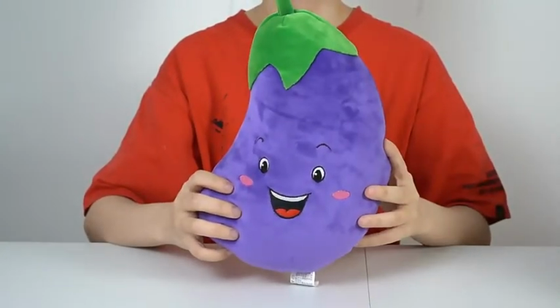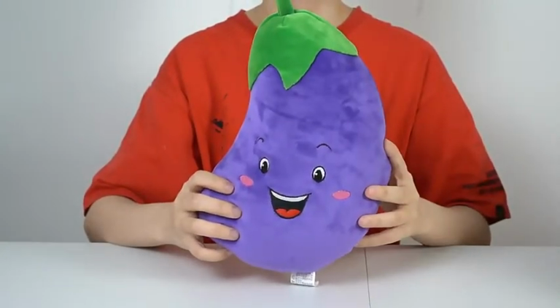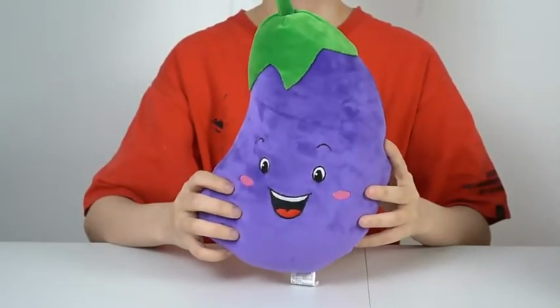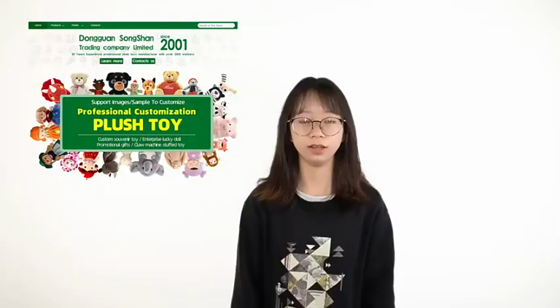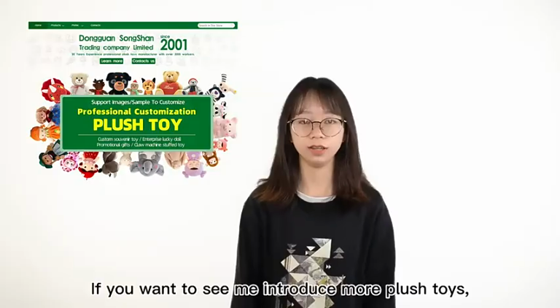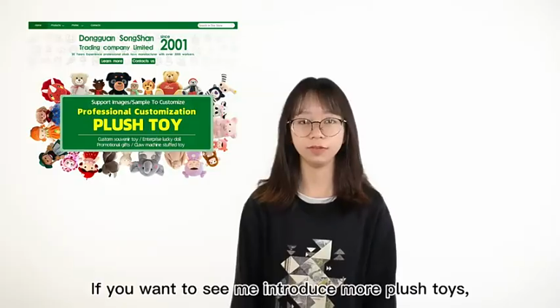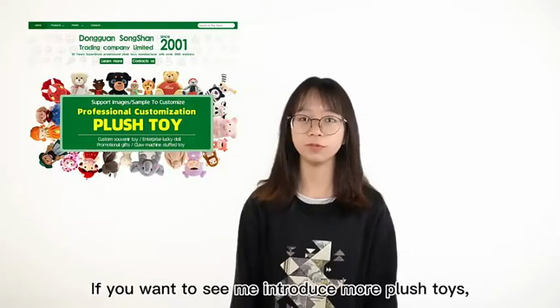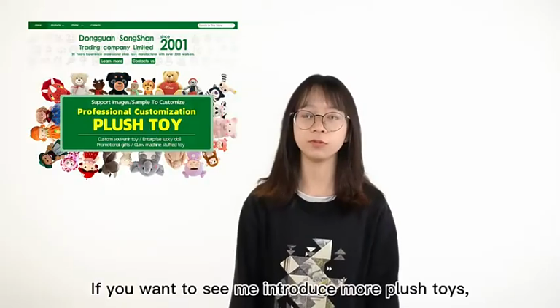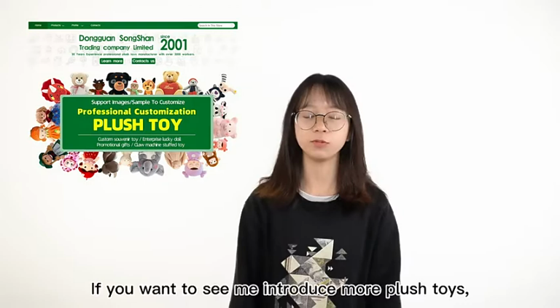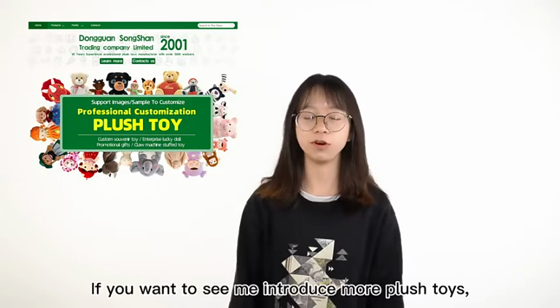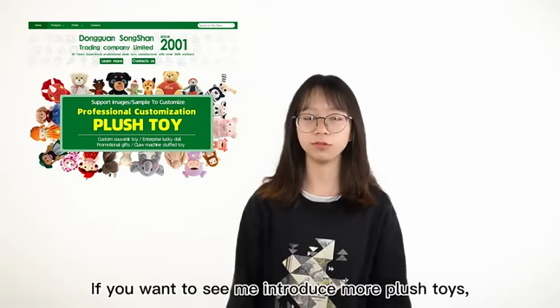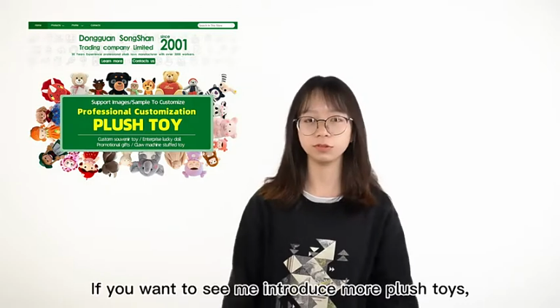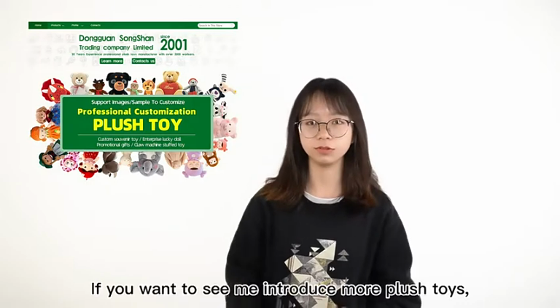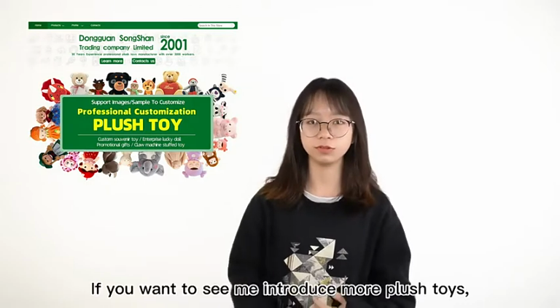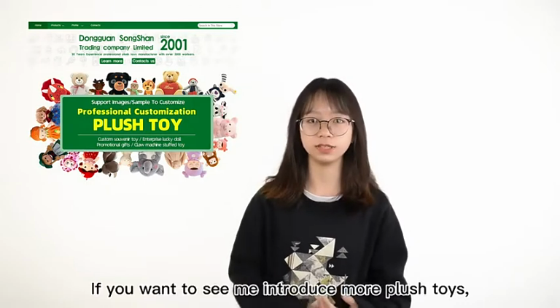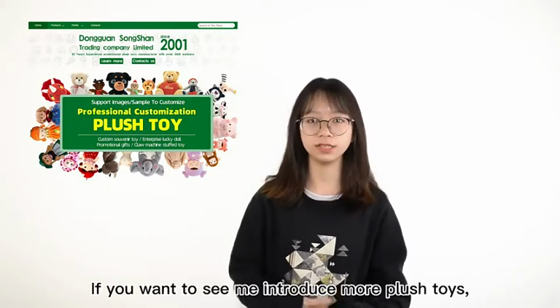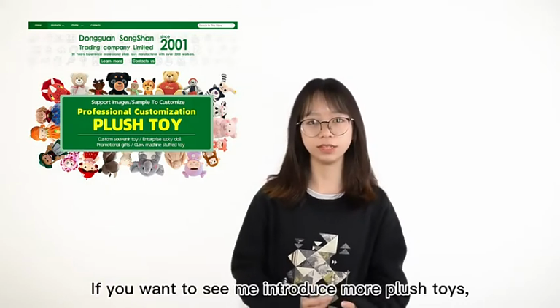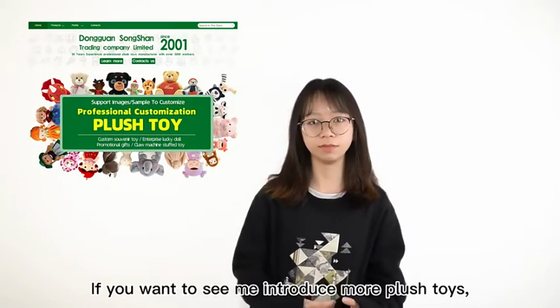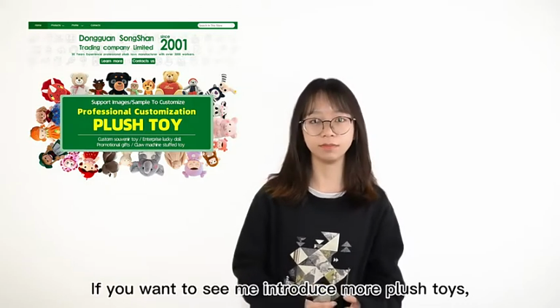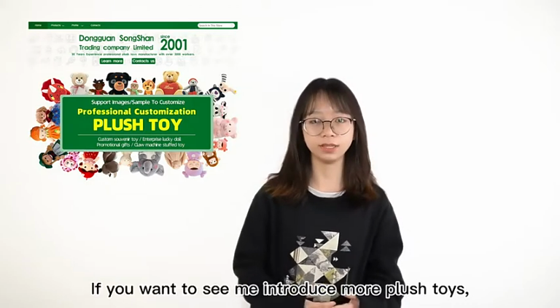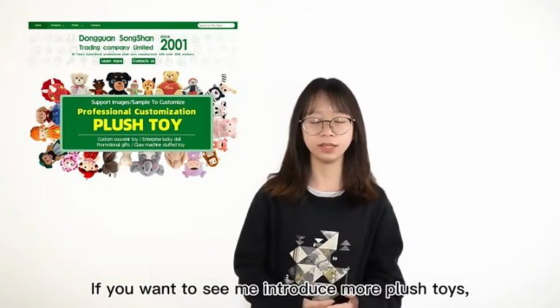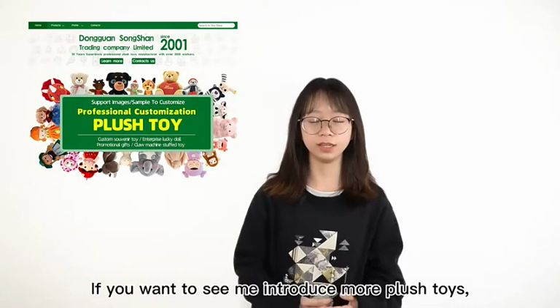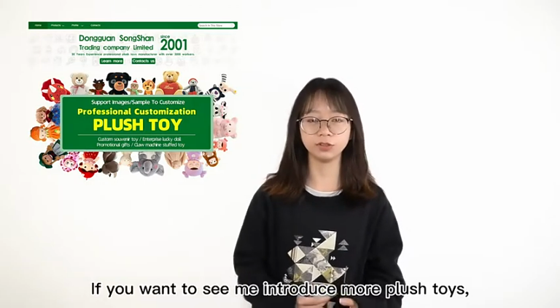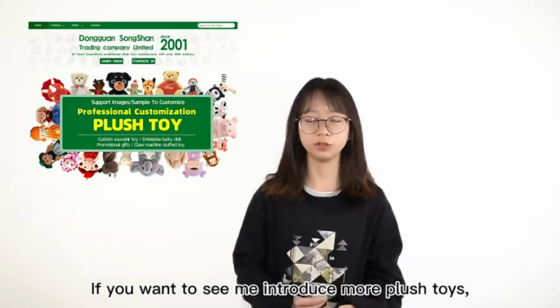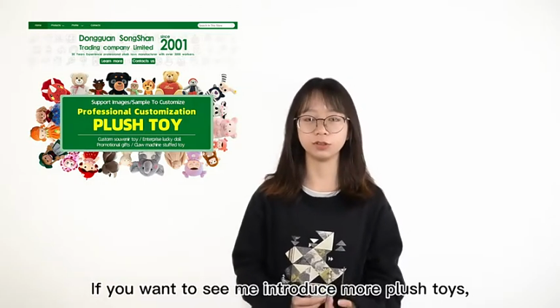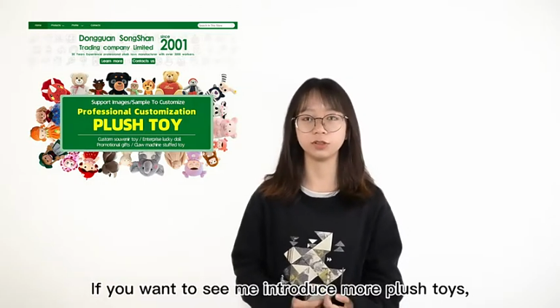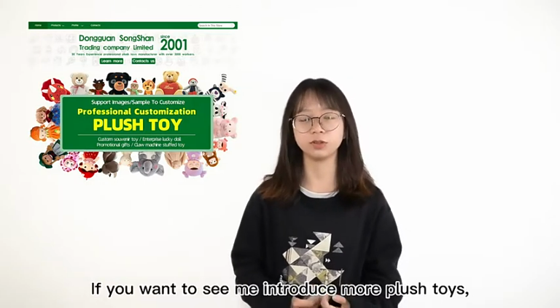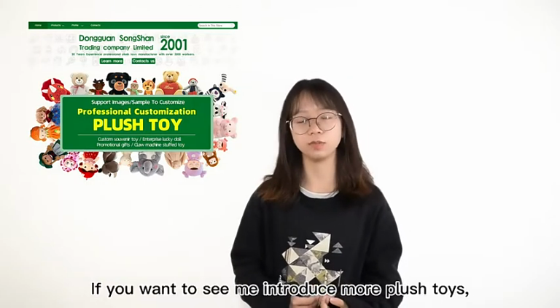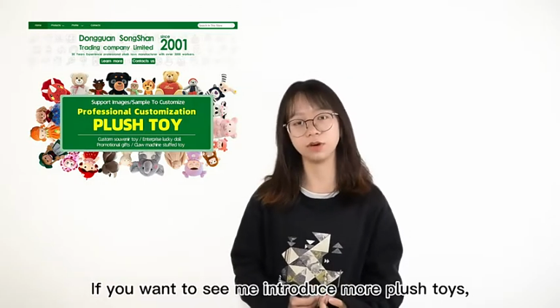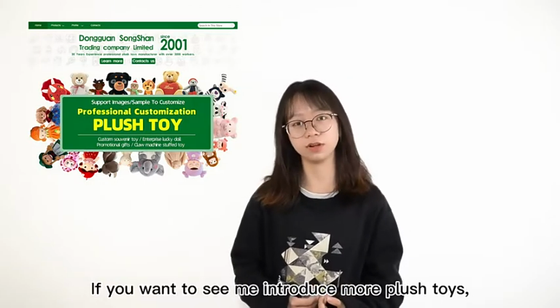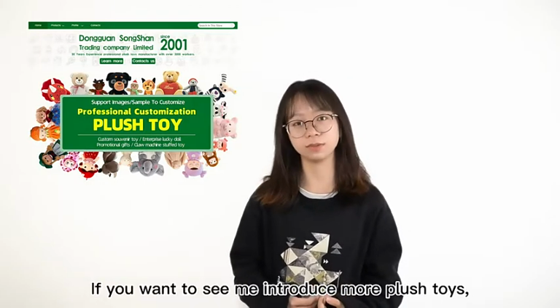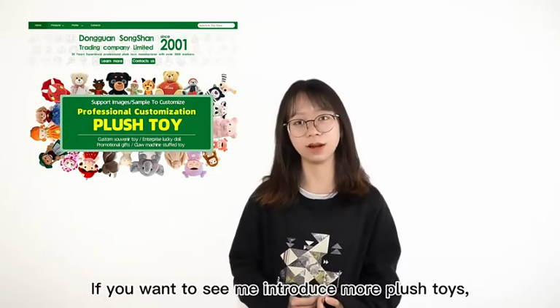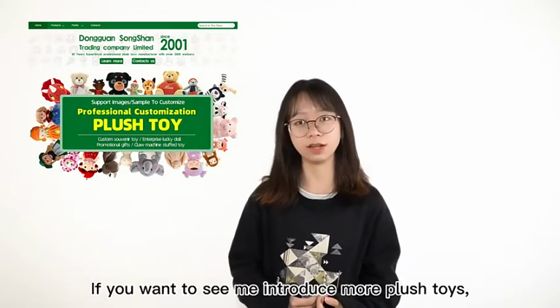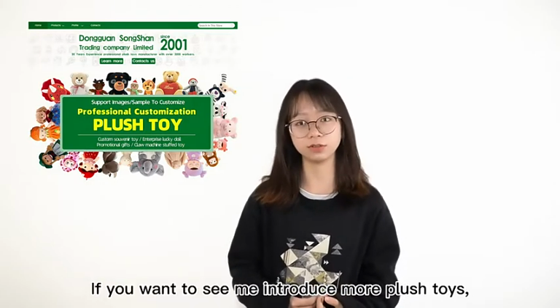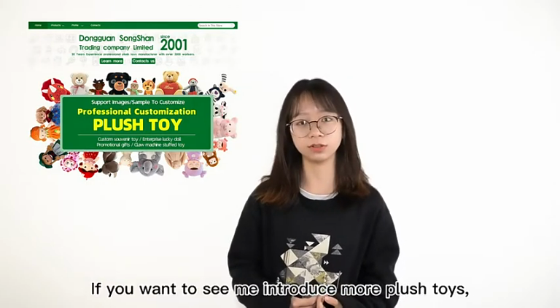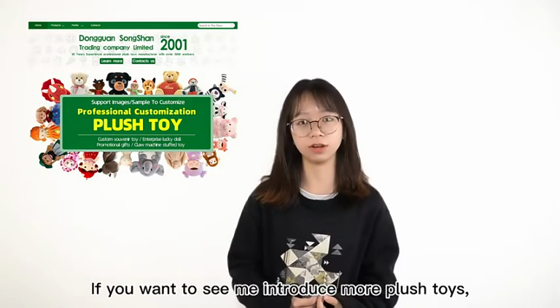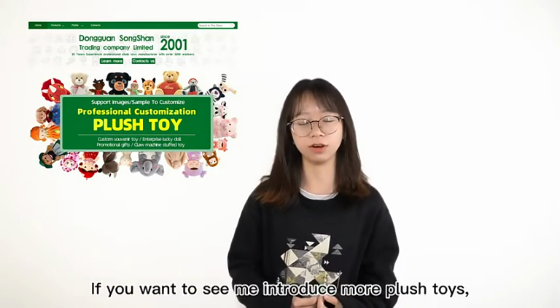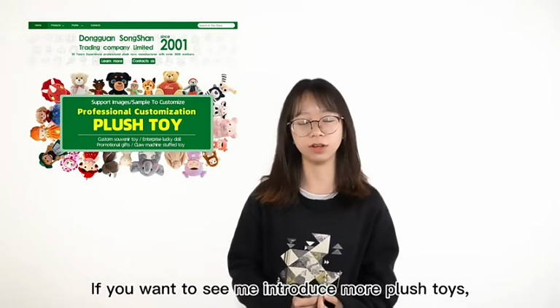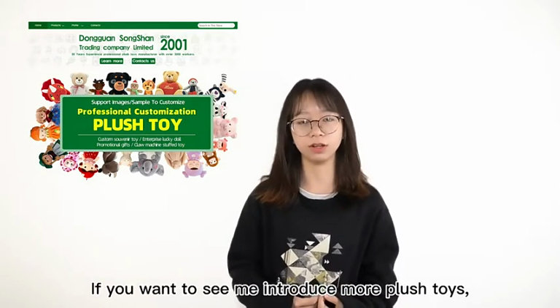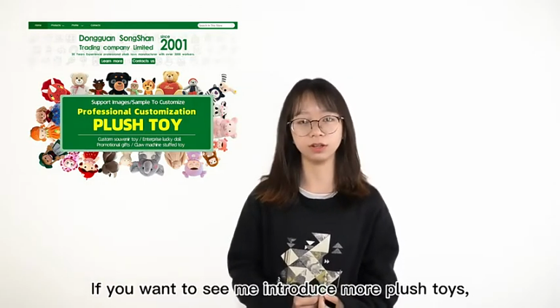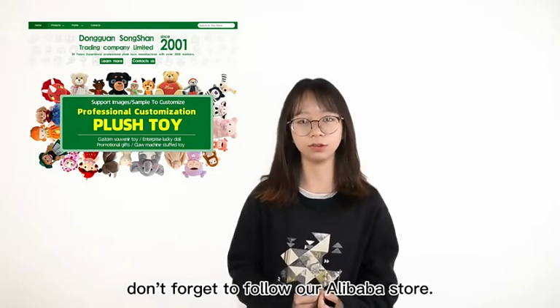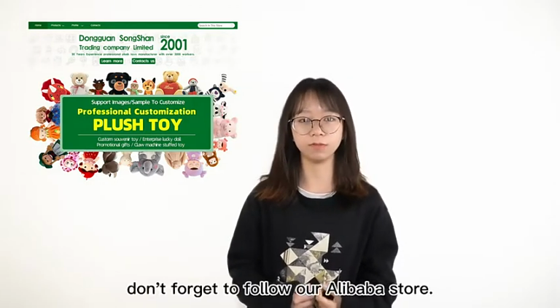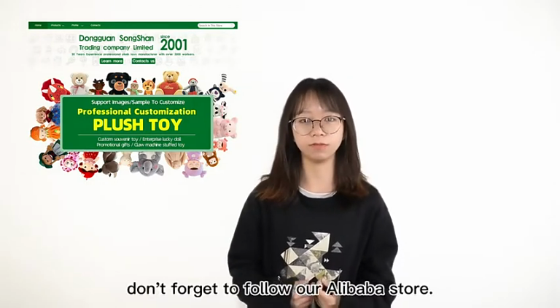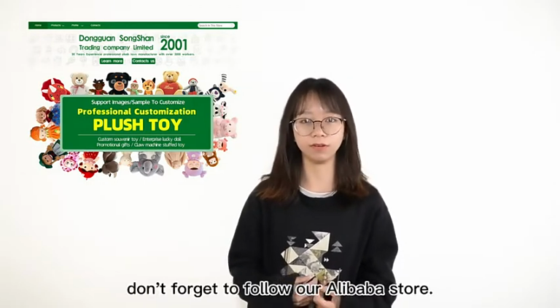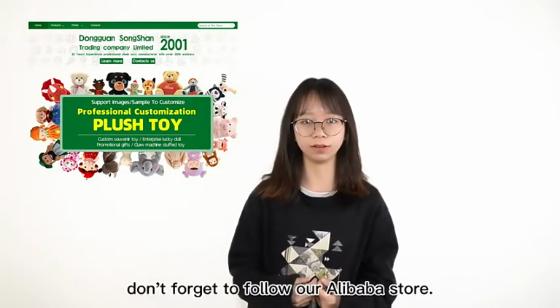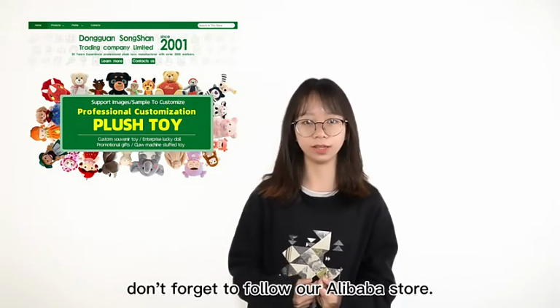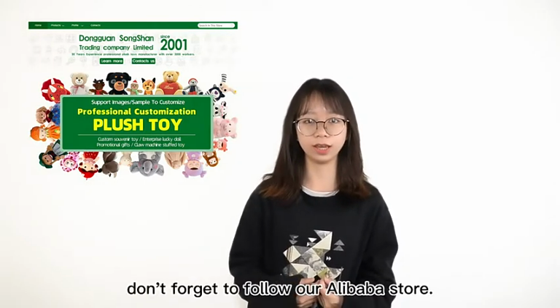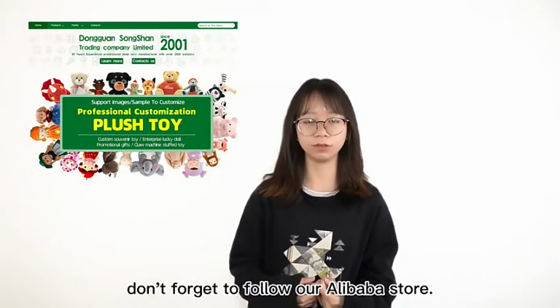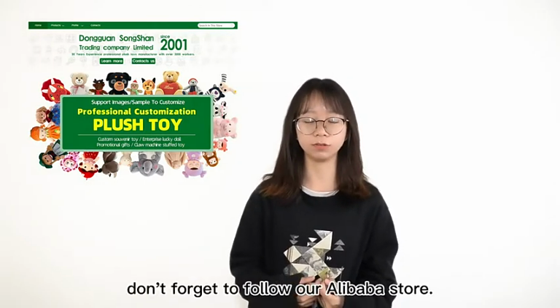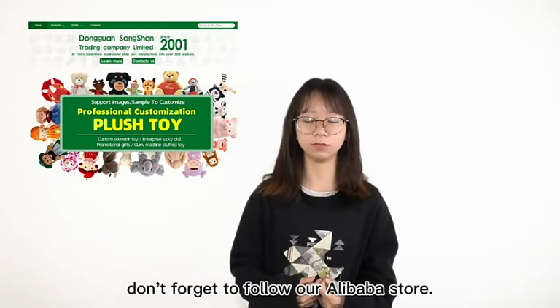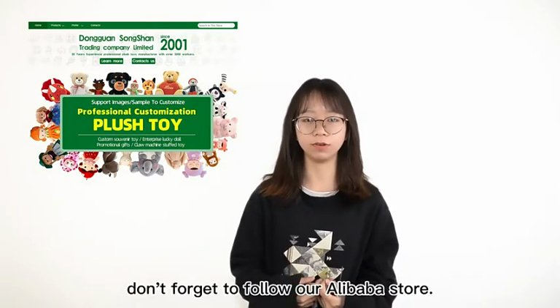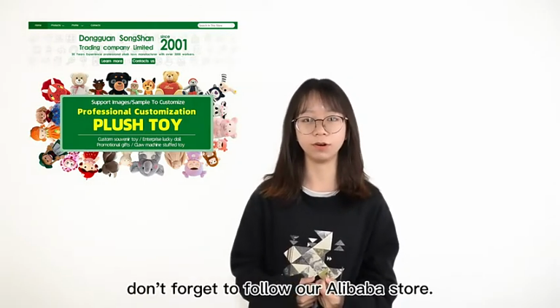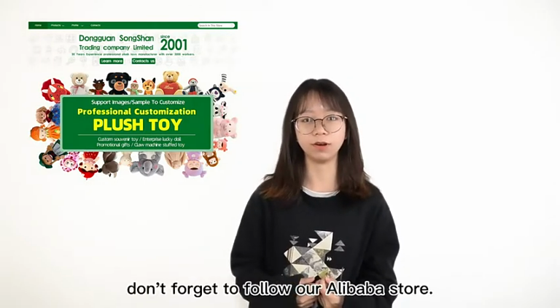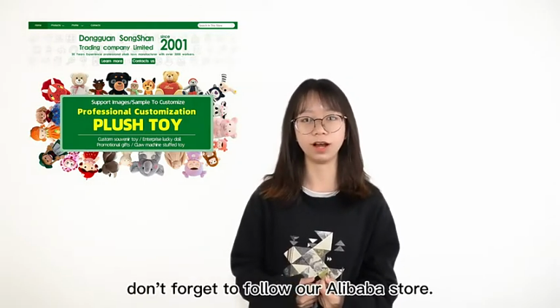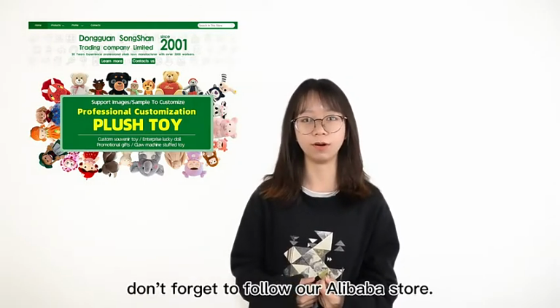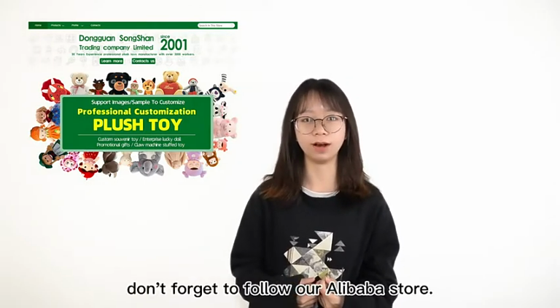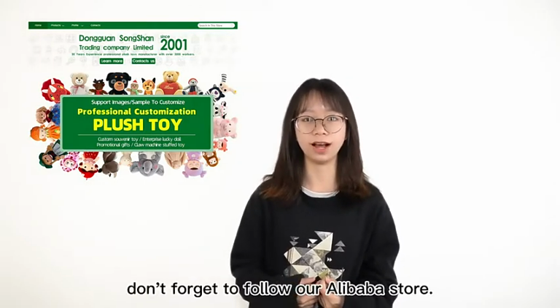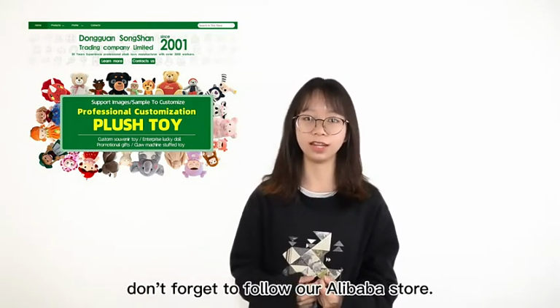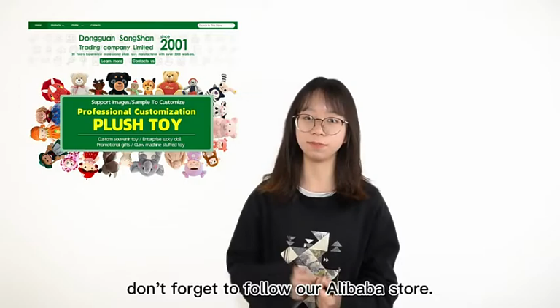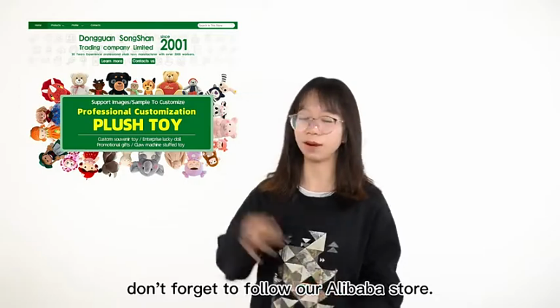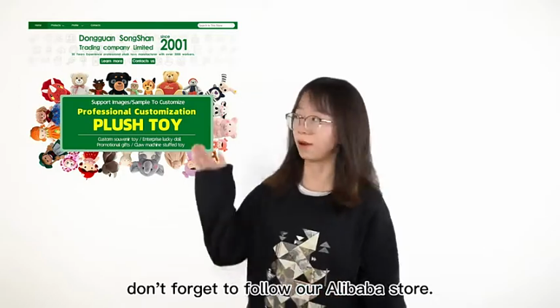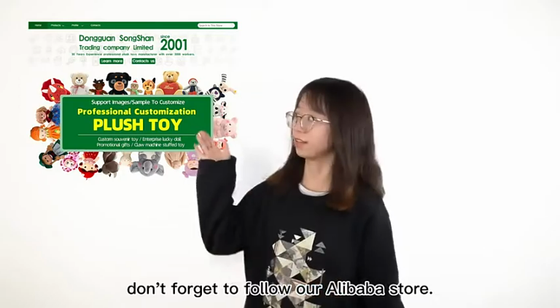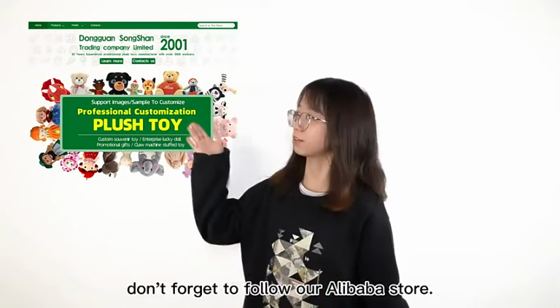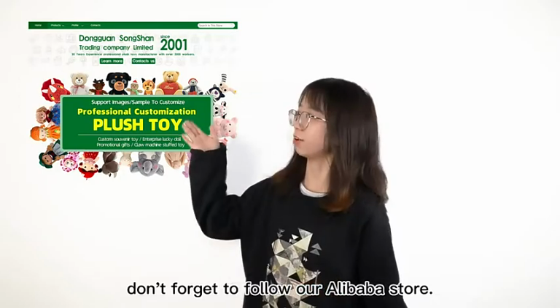If you want to see me introduce more past toys, don't forget to follow our Alibaba store.